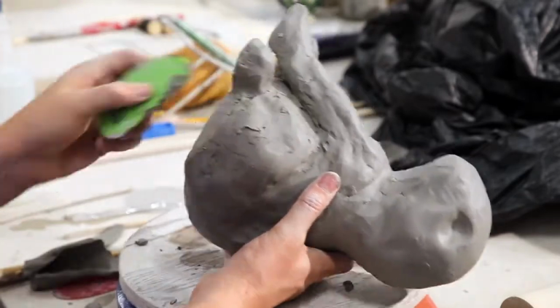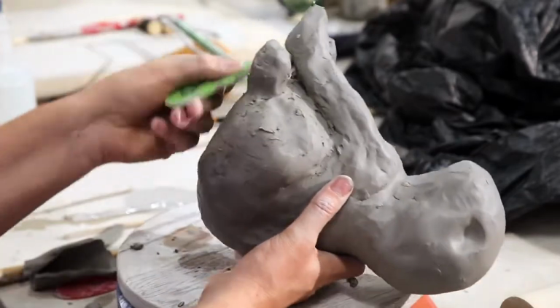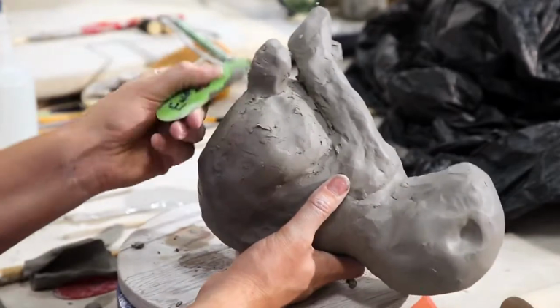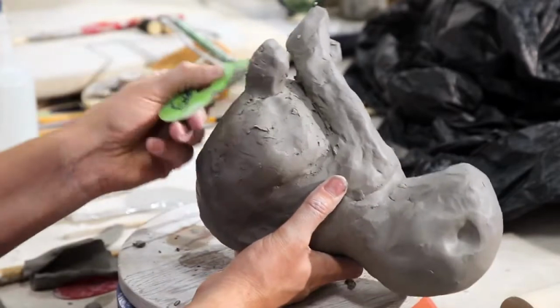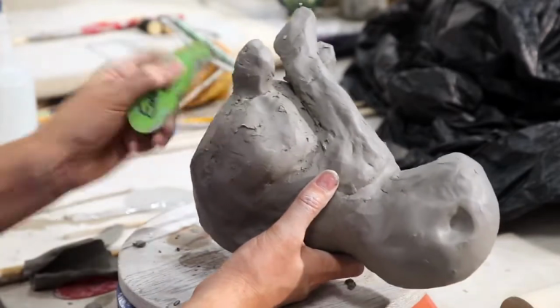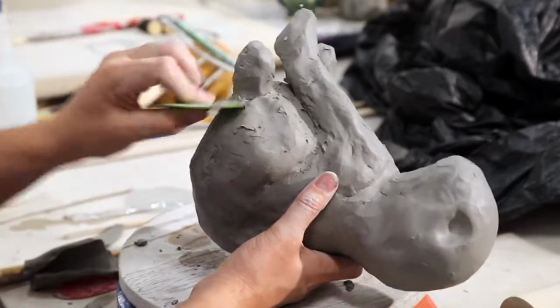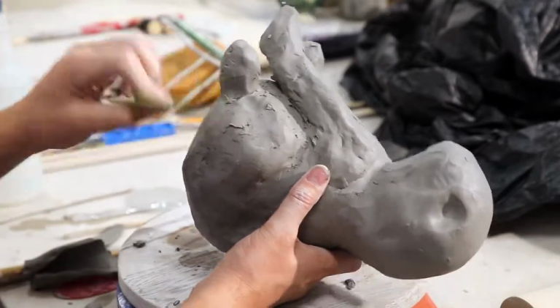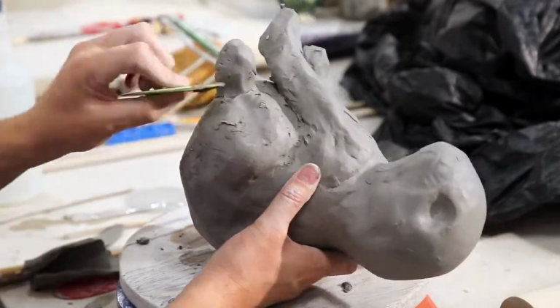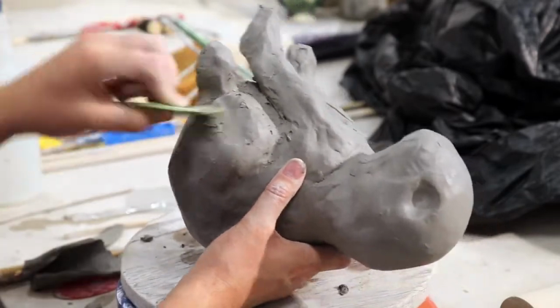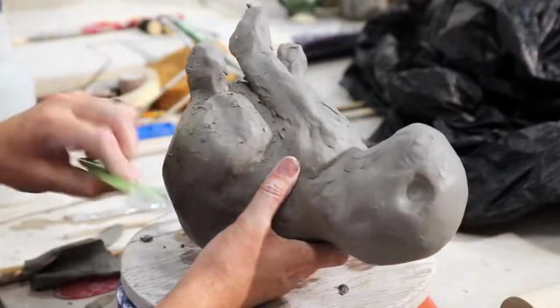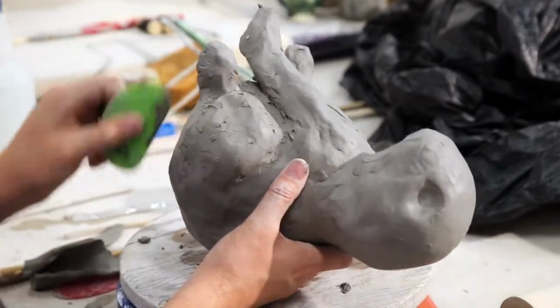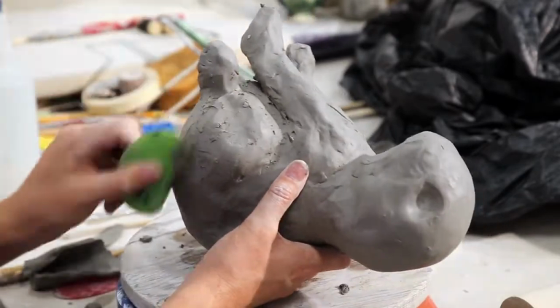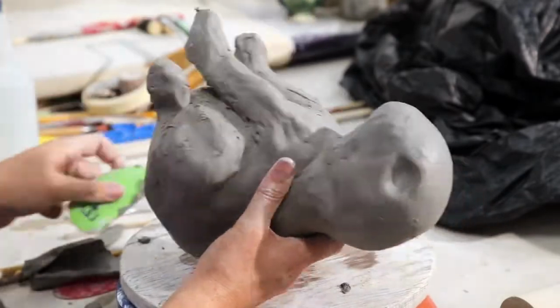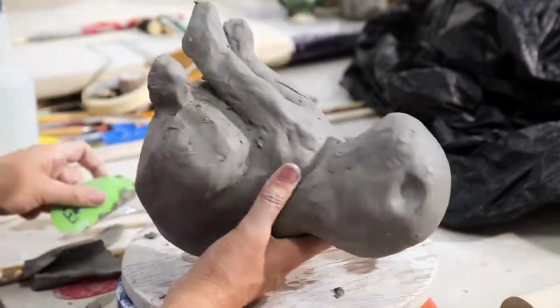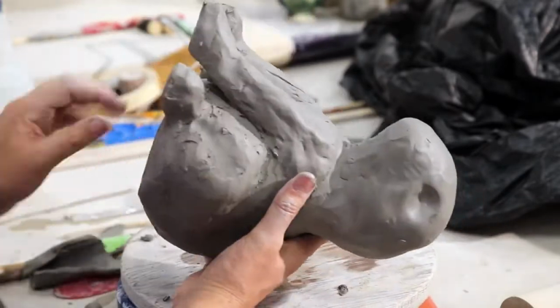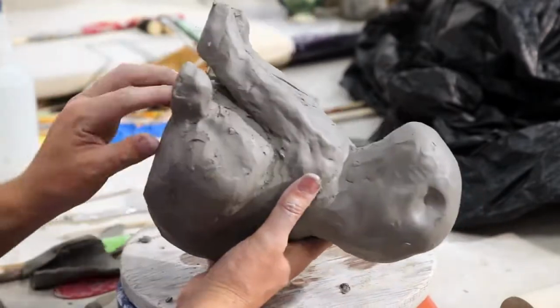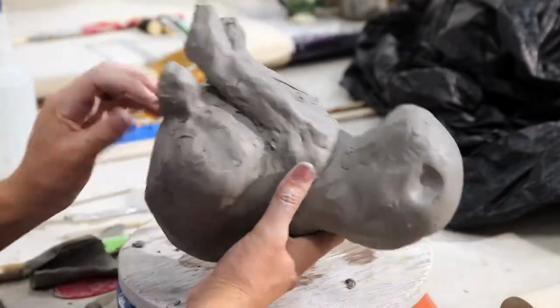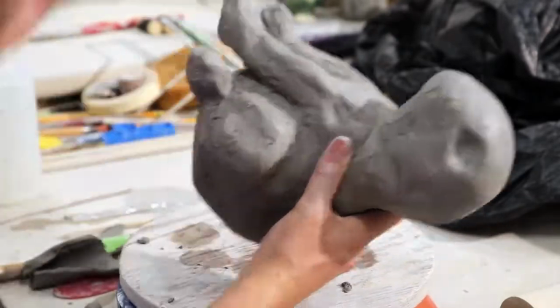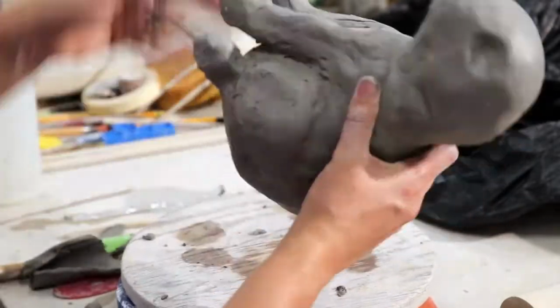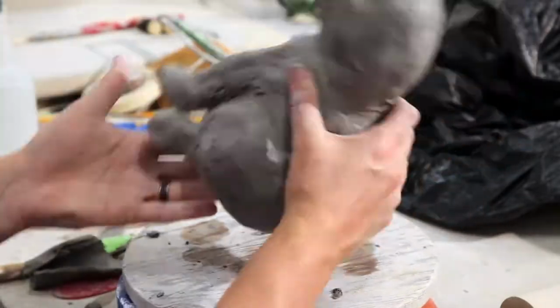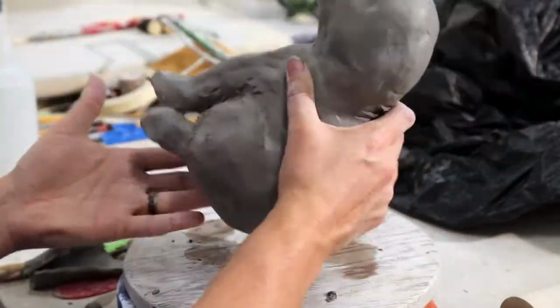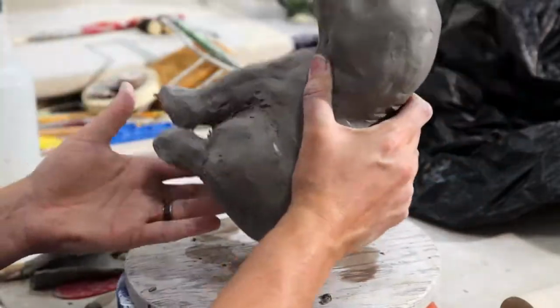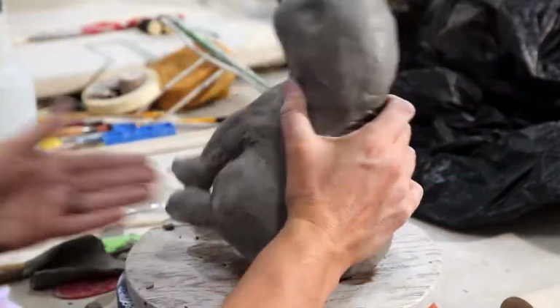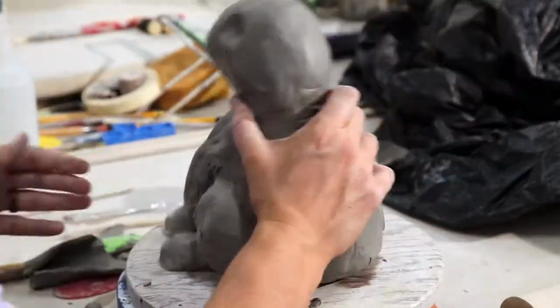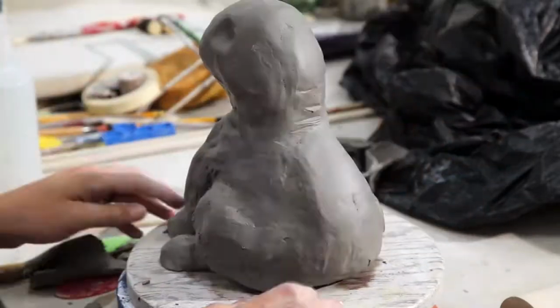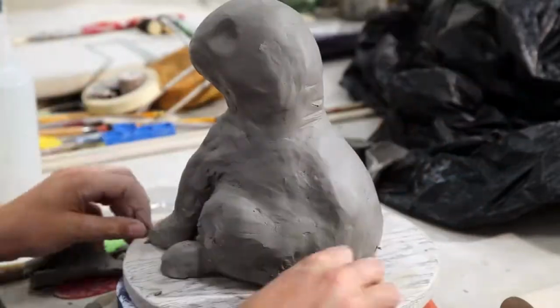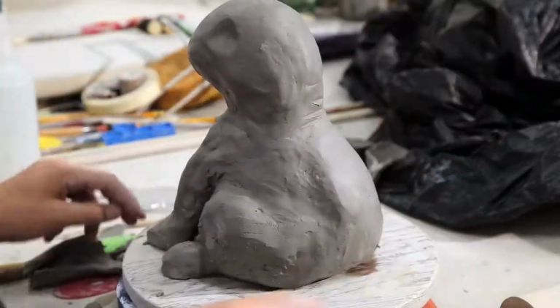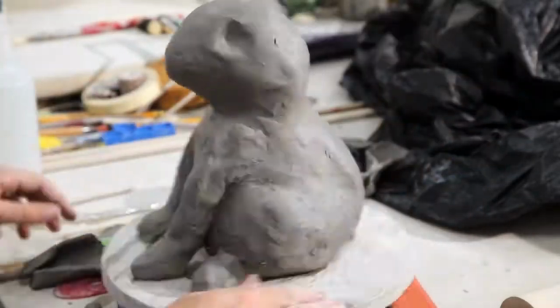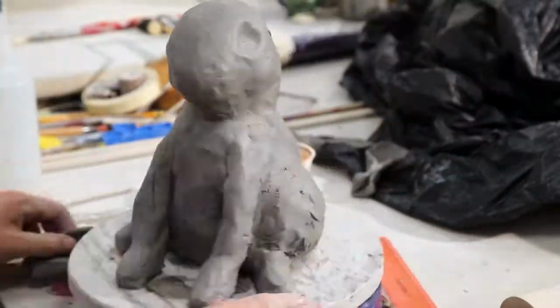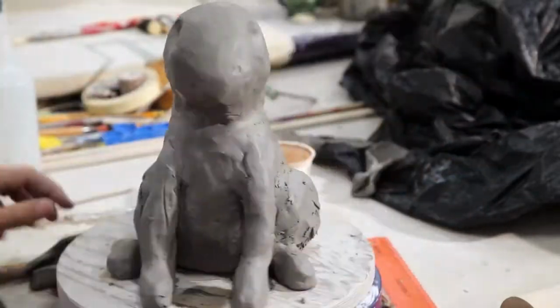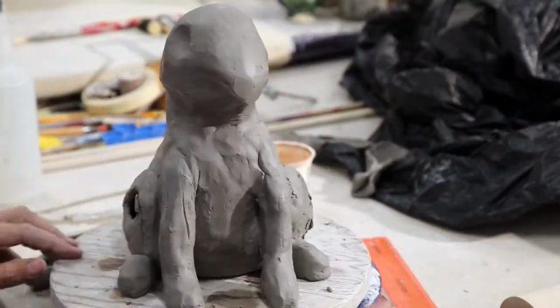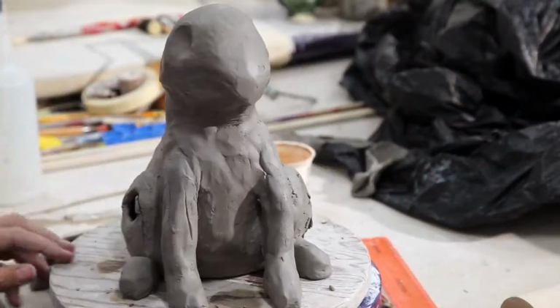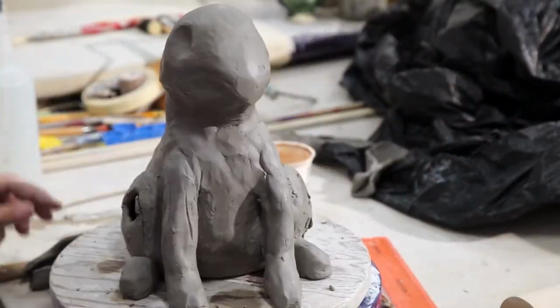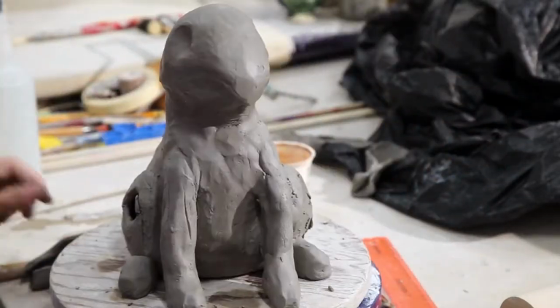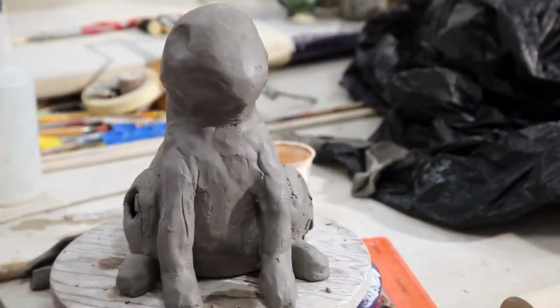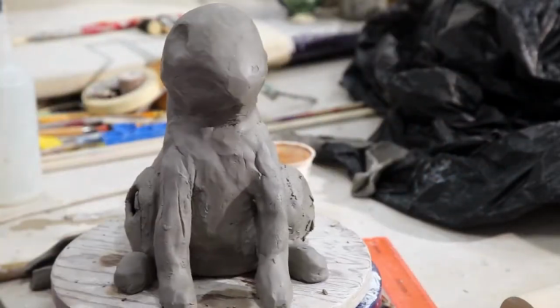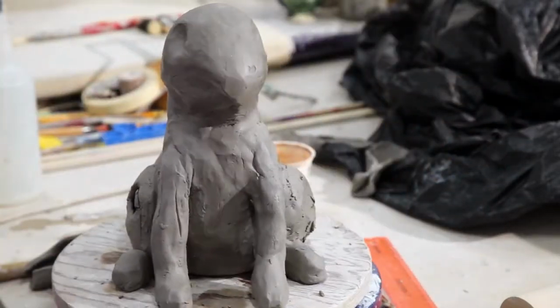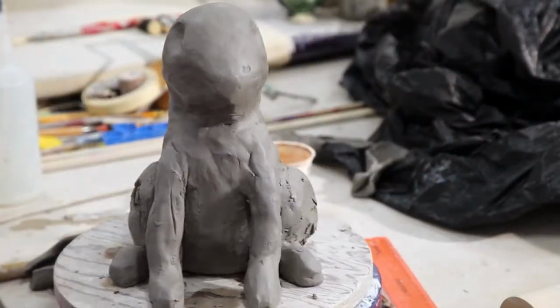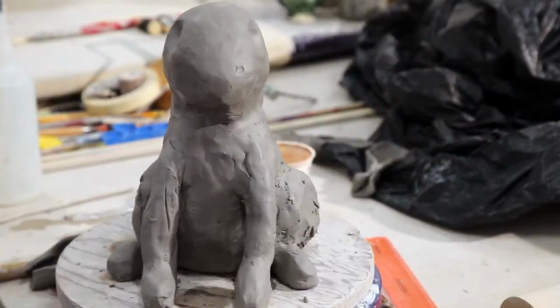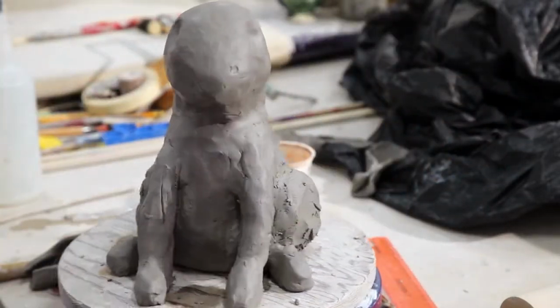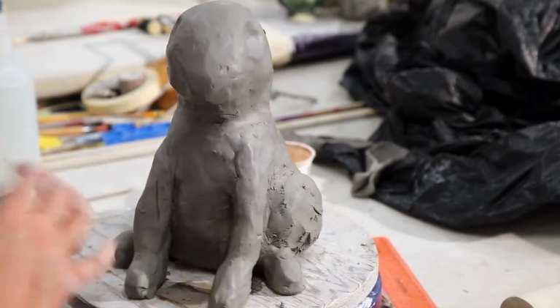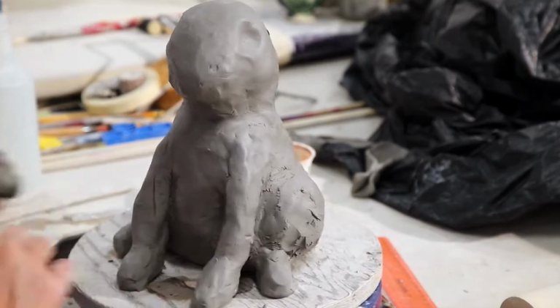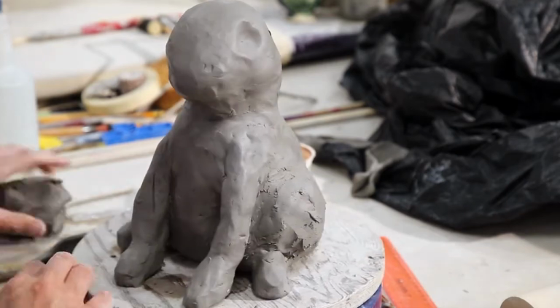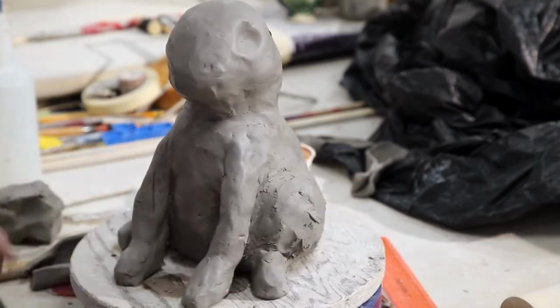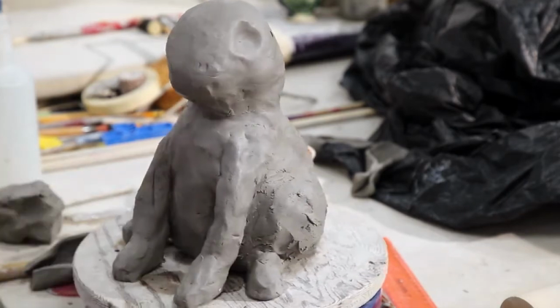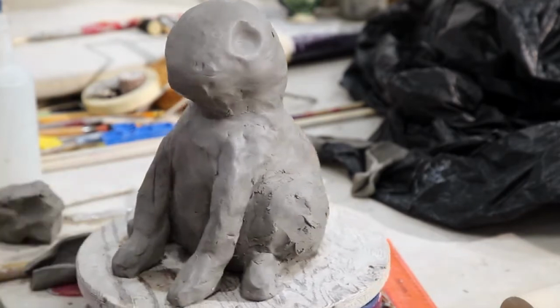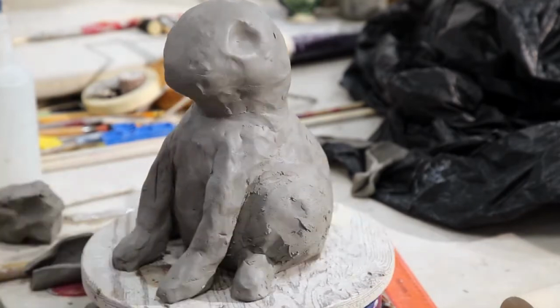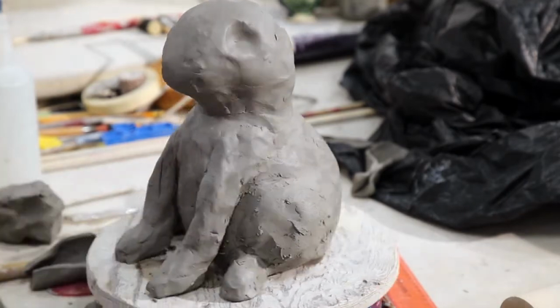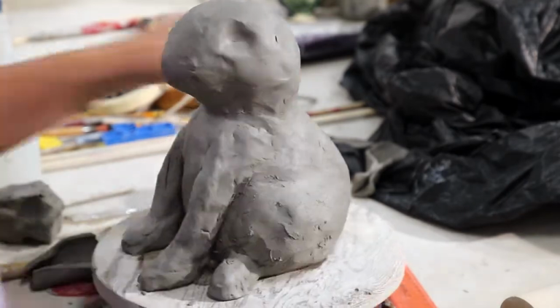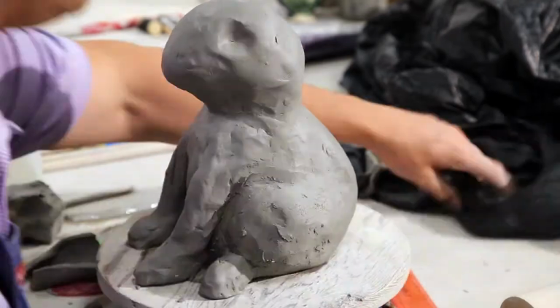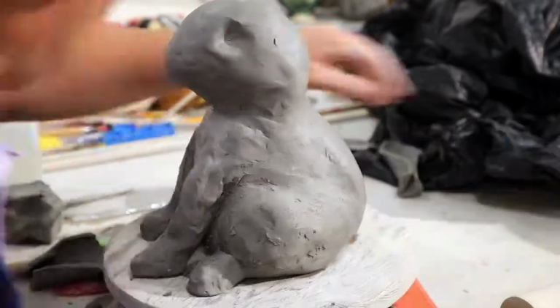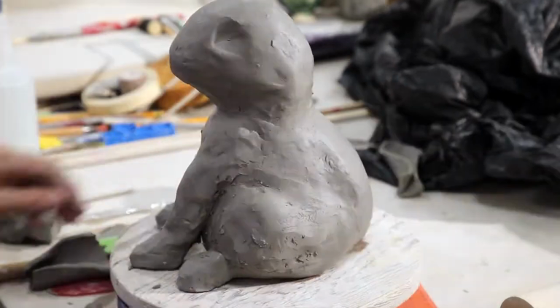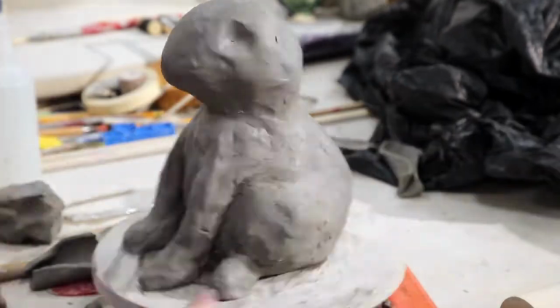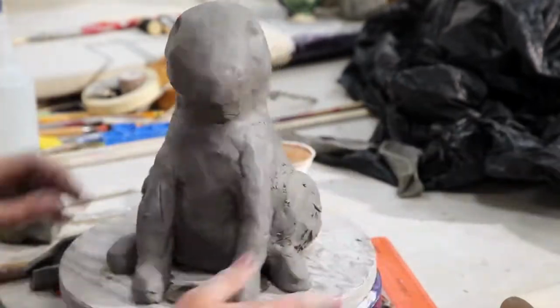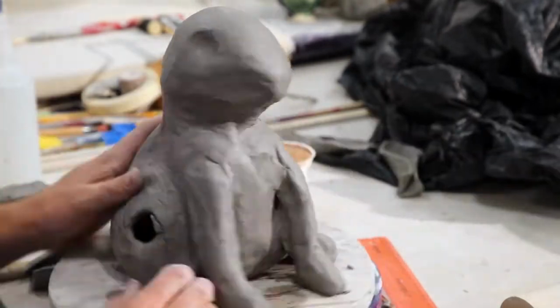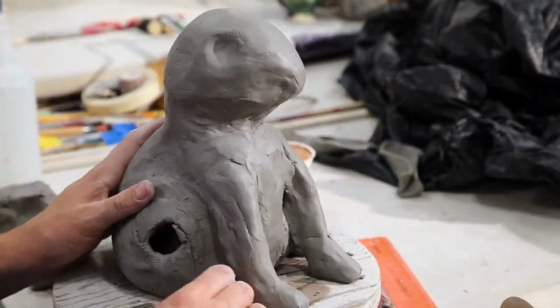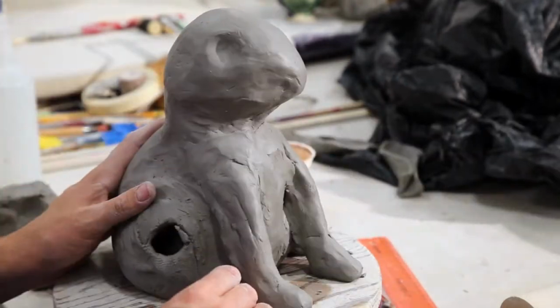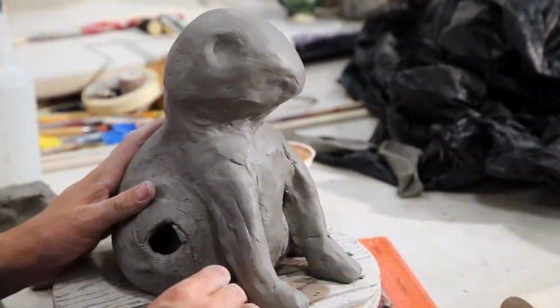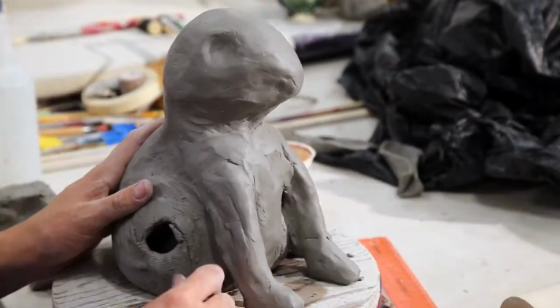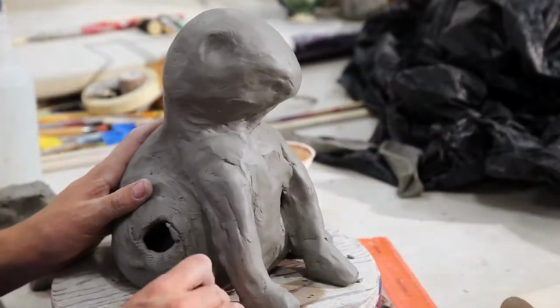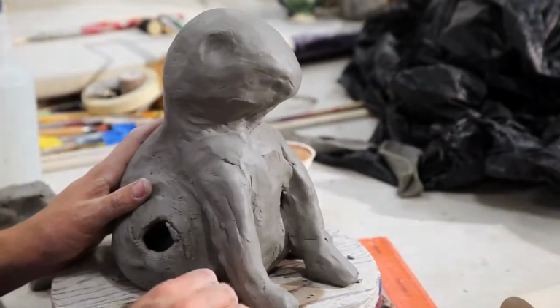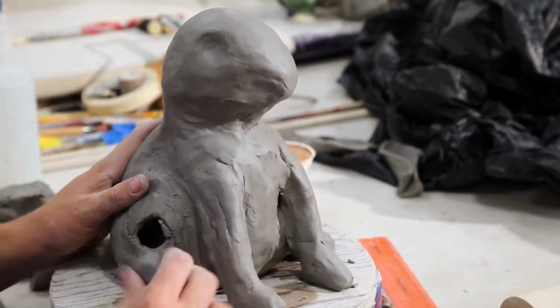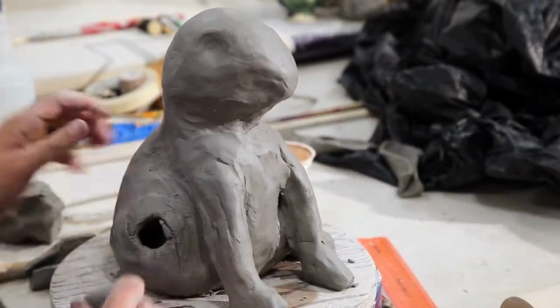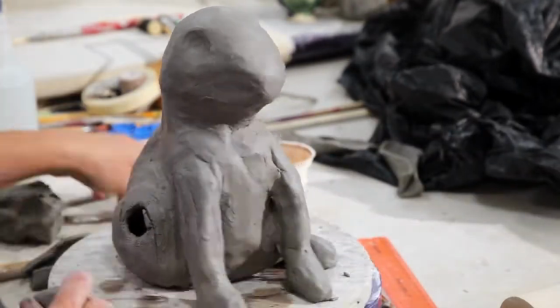Occasionally, don't forget to pick your piece up and blend and smooth the bottom half of it, because that's important as well to make sure nothing falls off or no cracks are forming or developing.